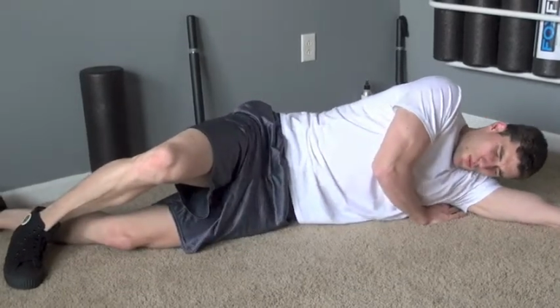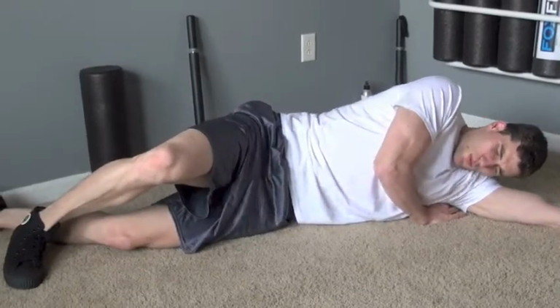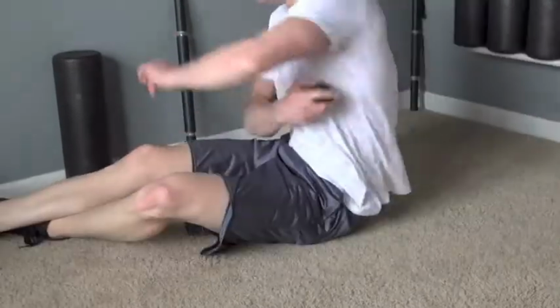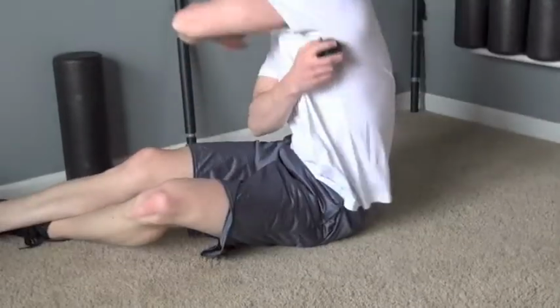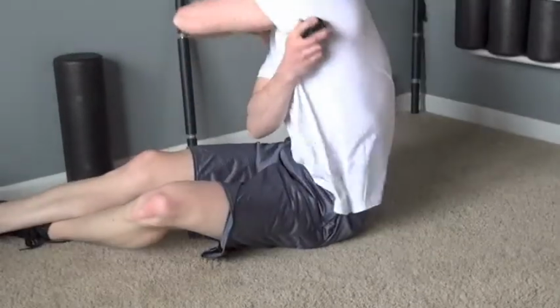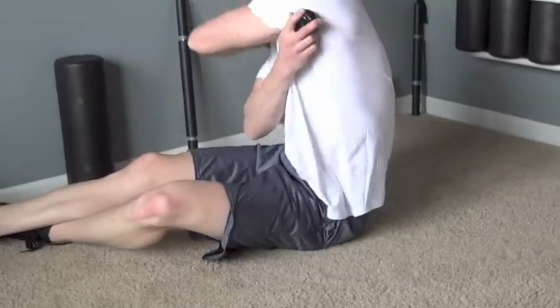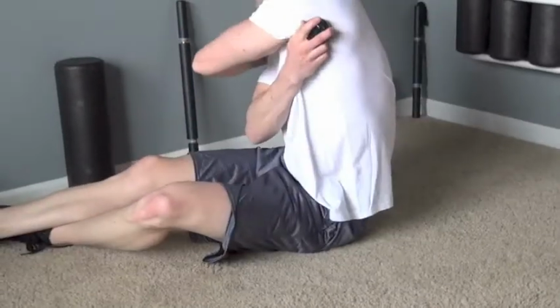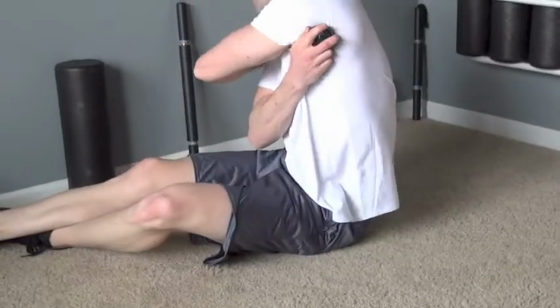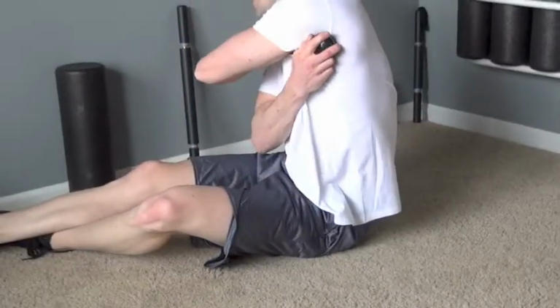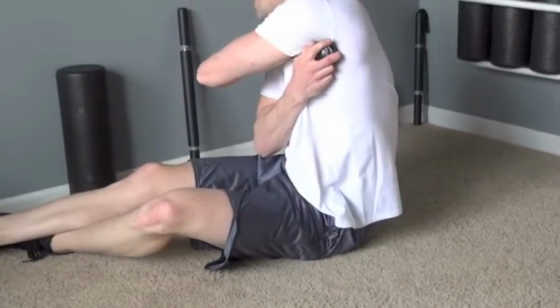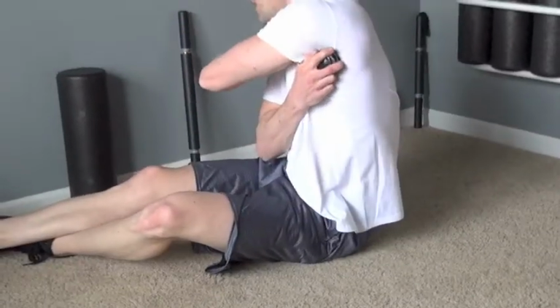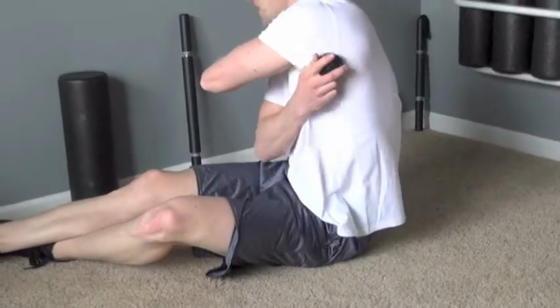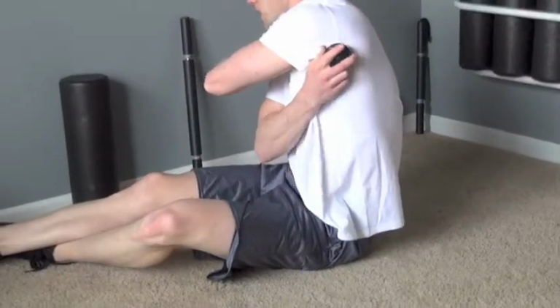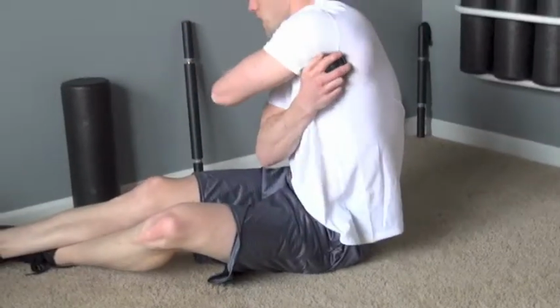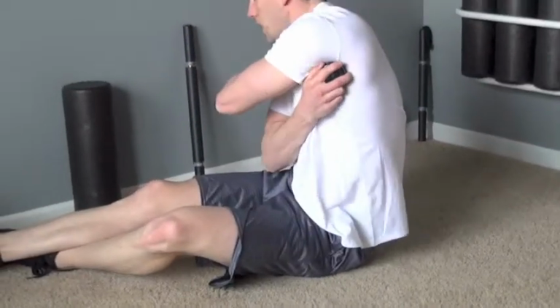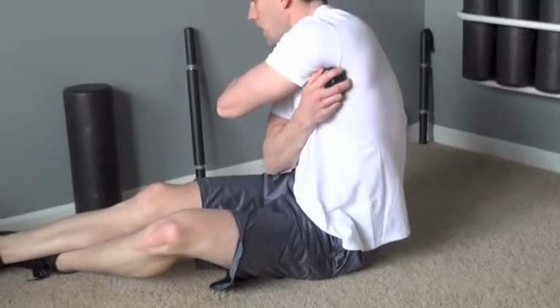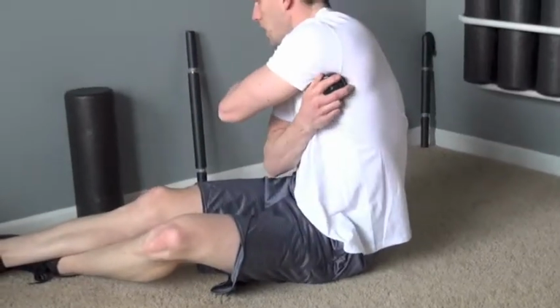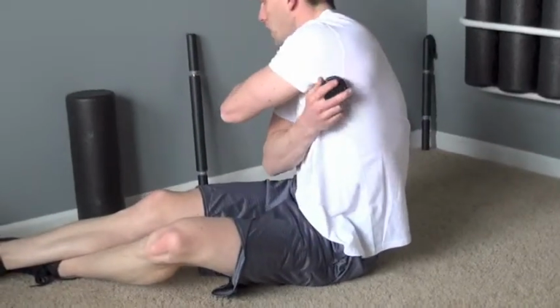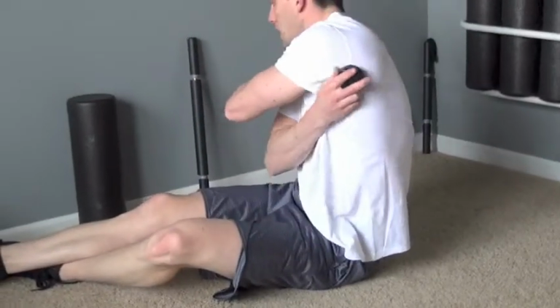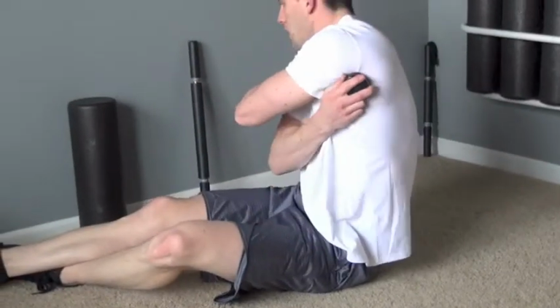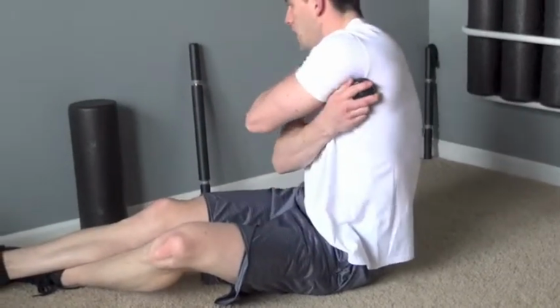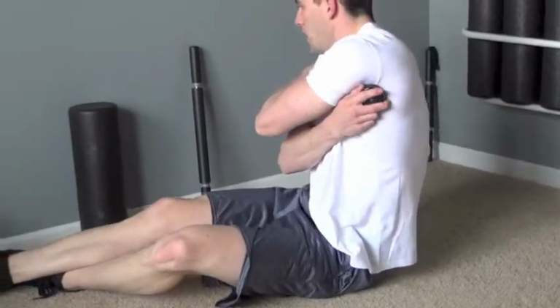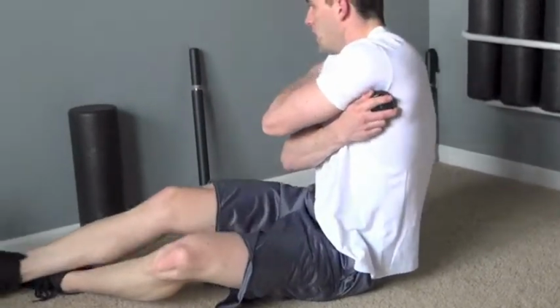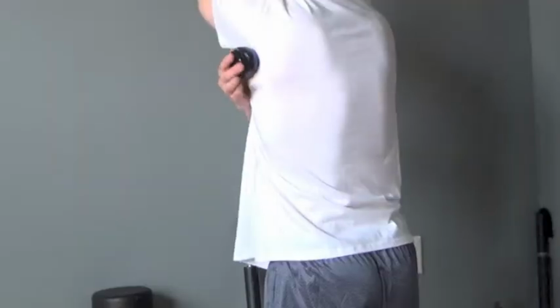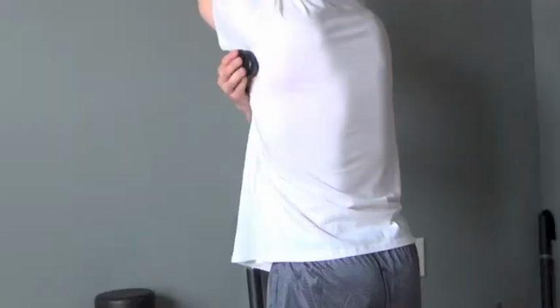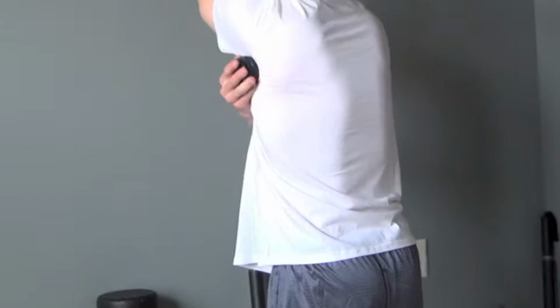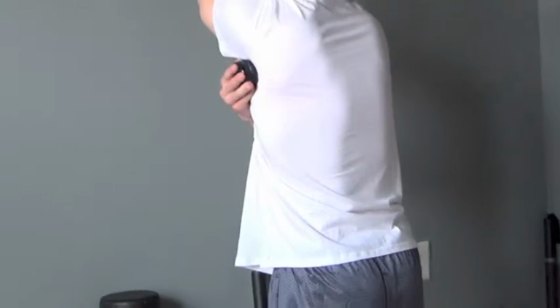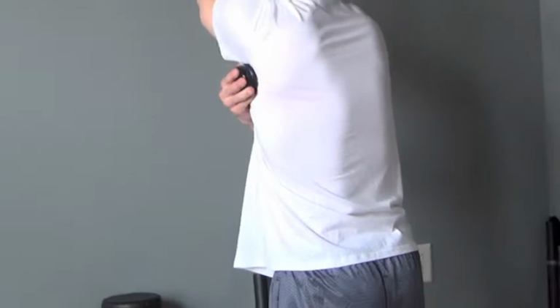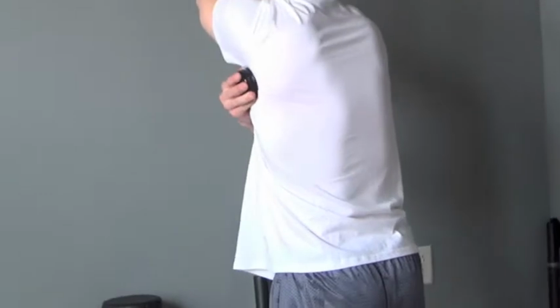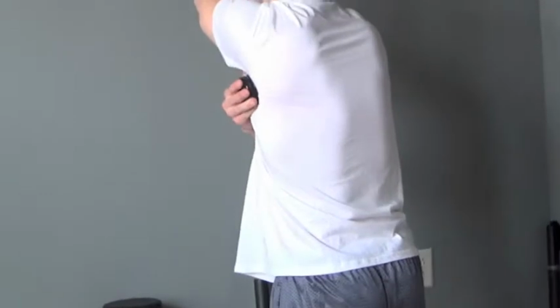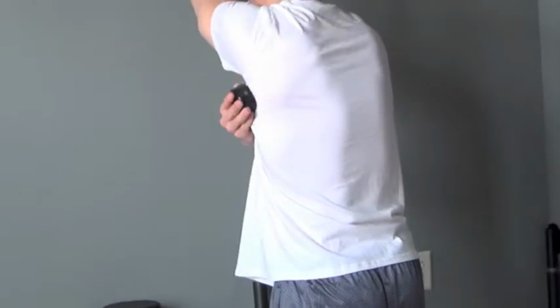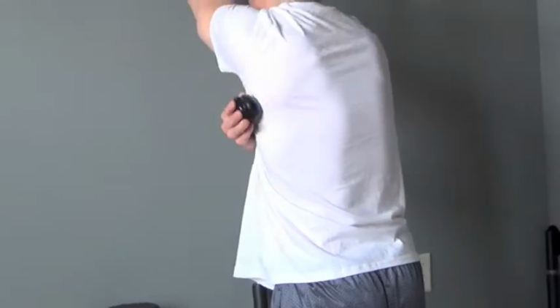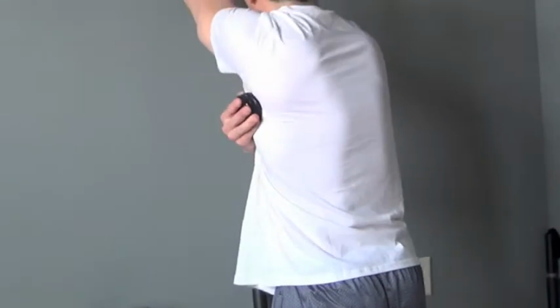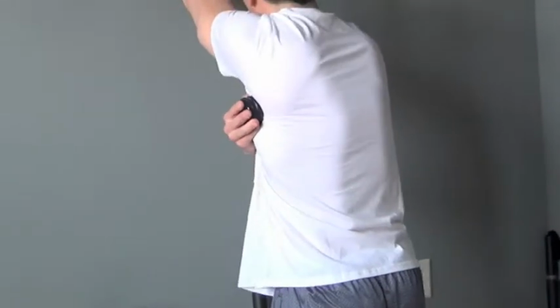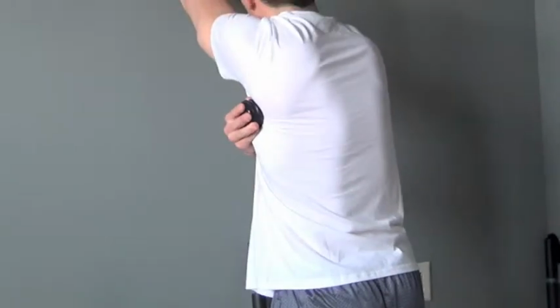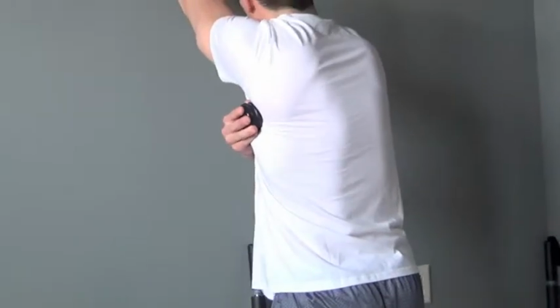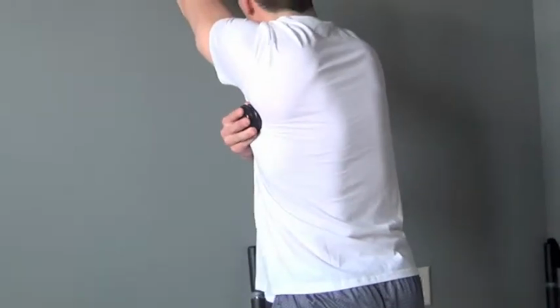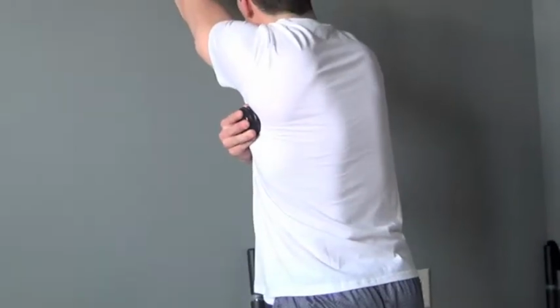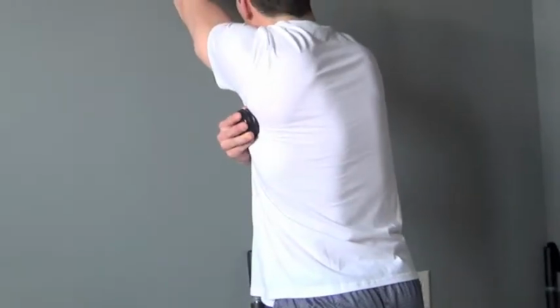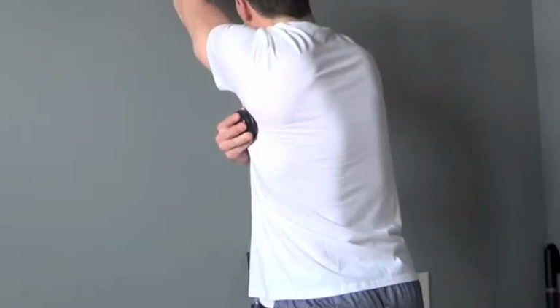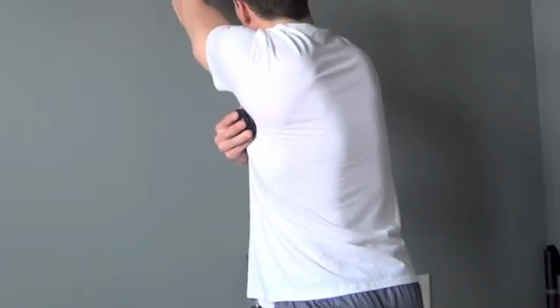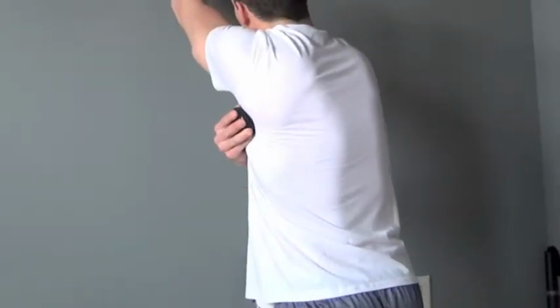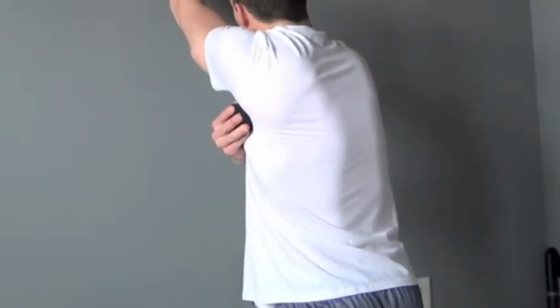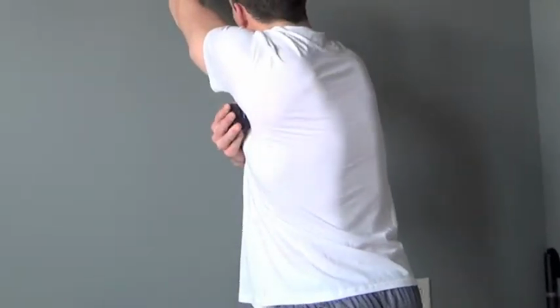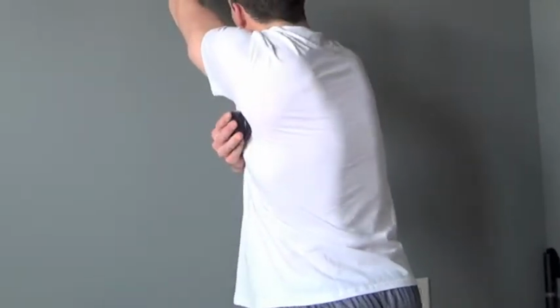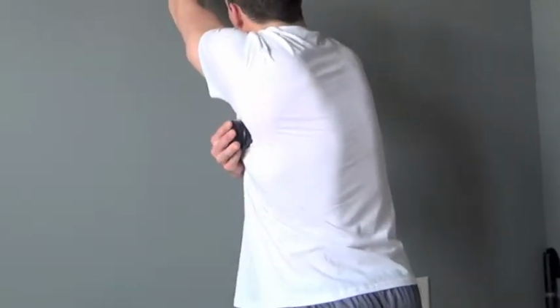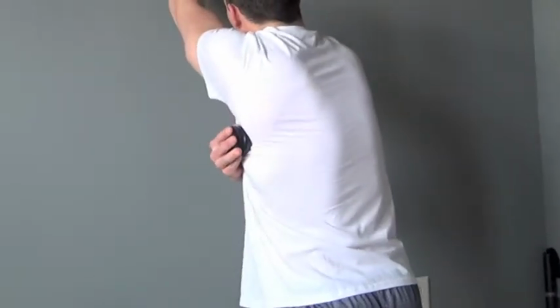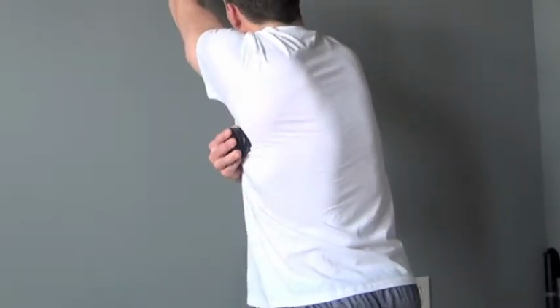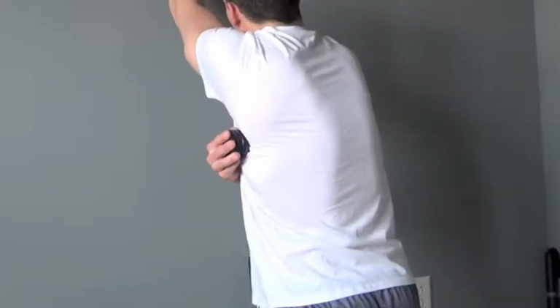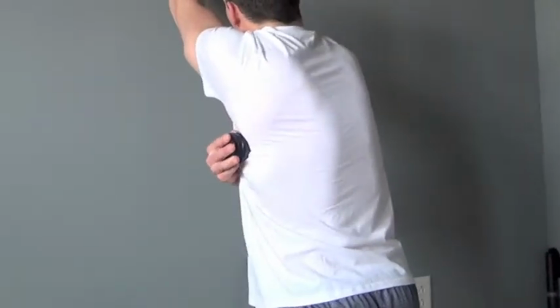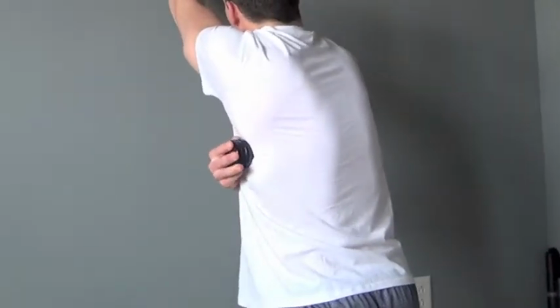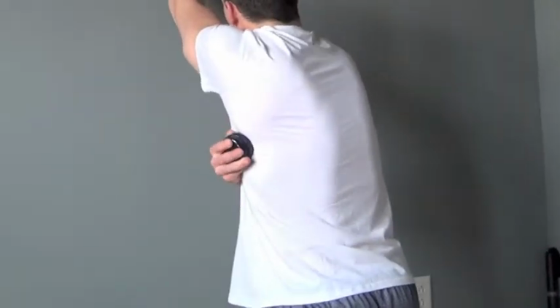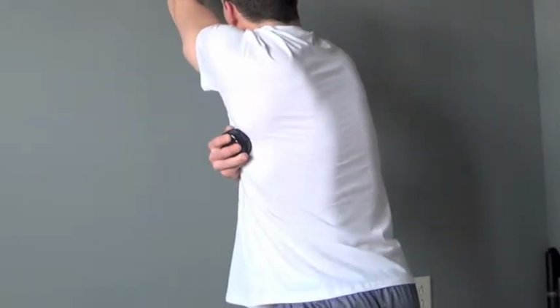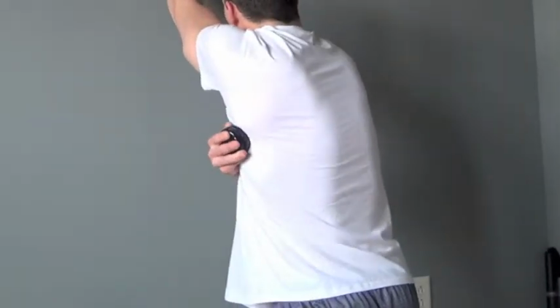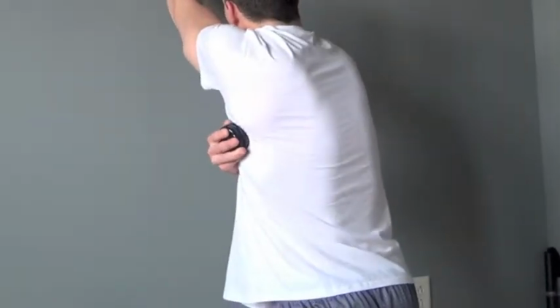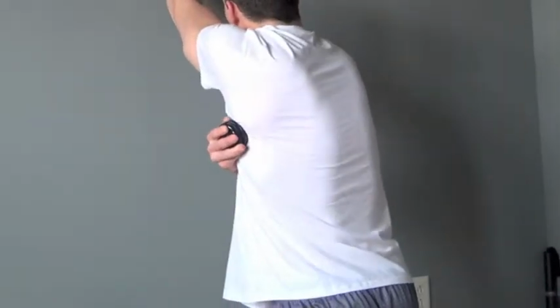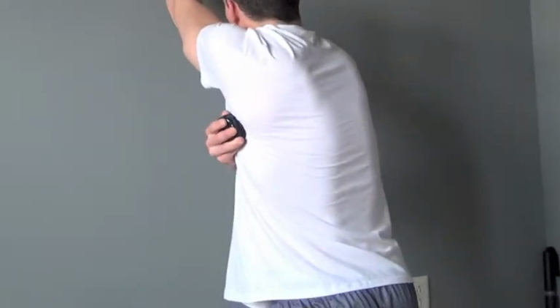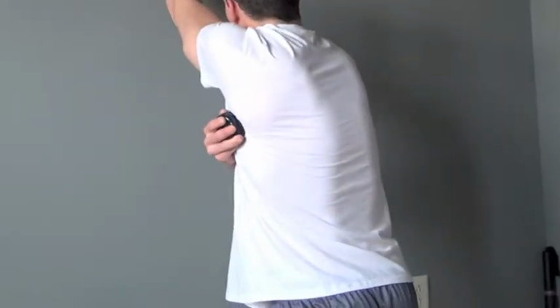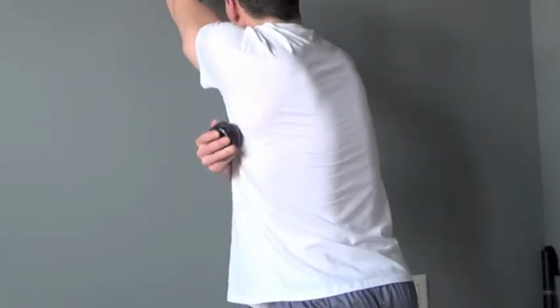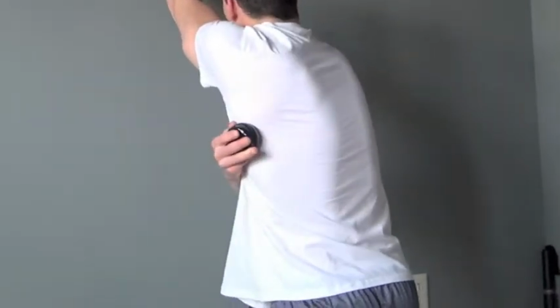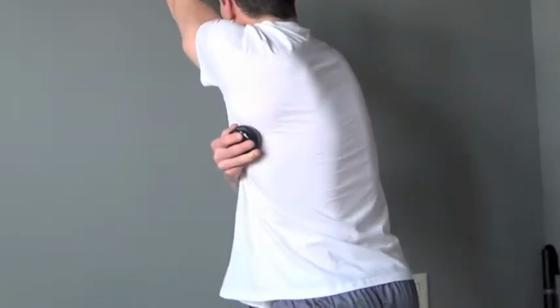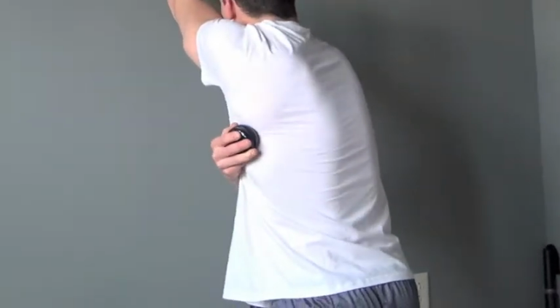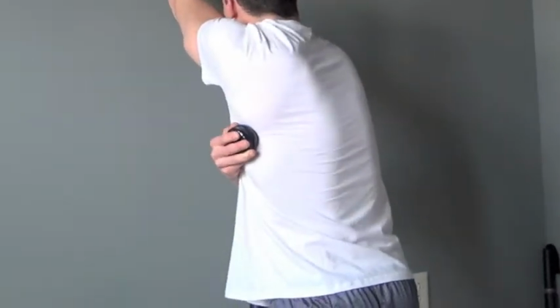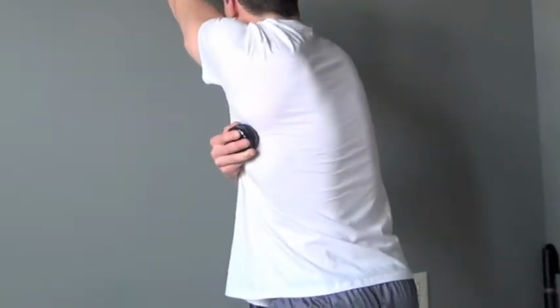Now apply the same rolling techniques when using our actuator massage stick and trigger point body roller in a variety of positions and pressures that you desire.